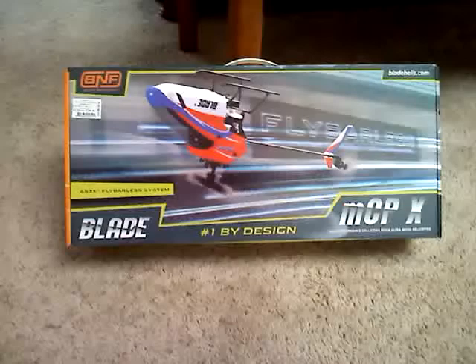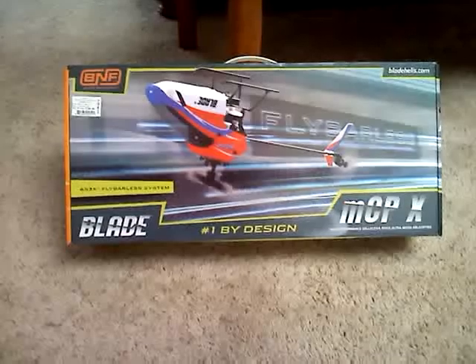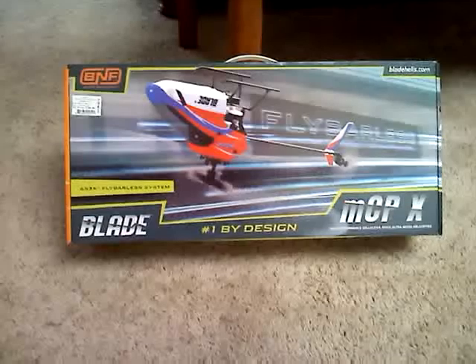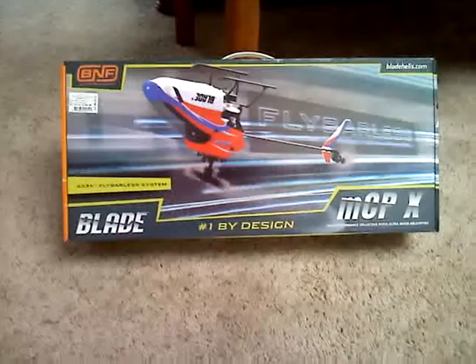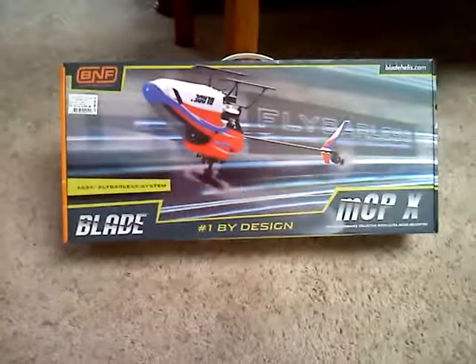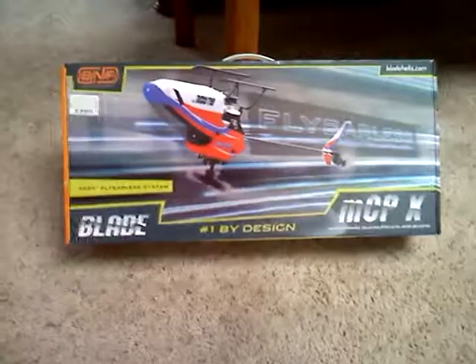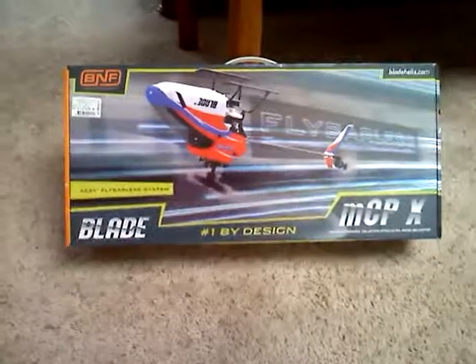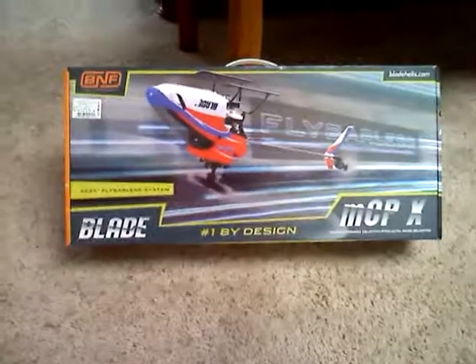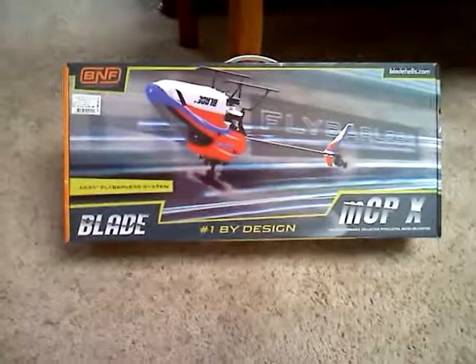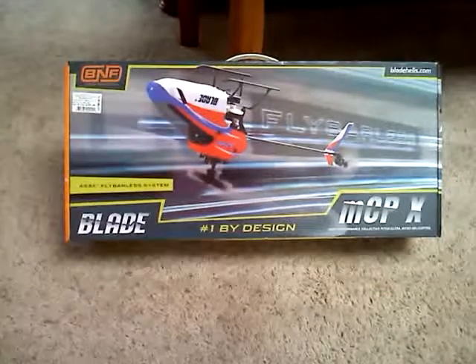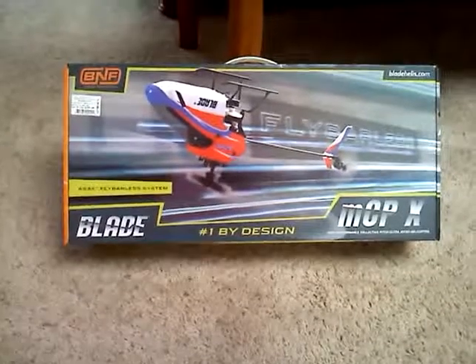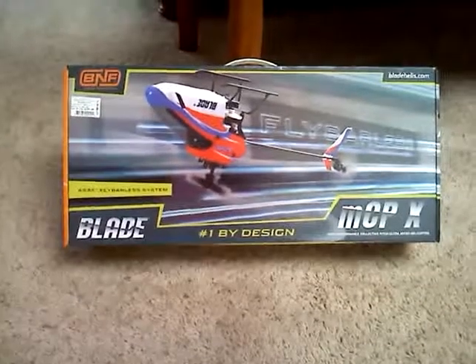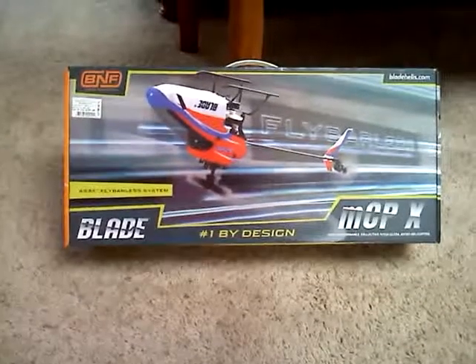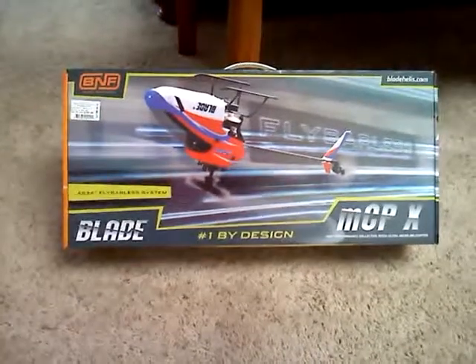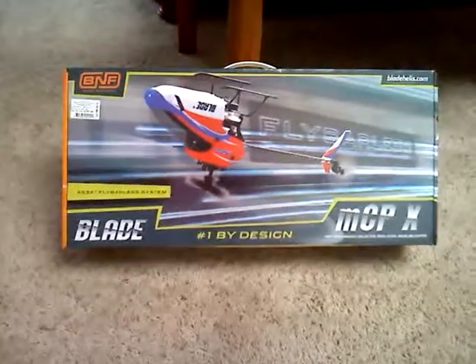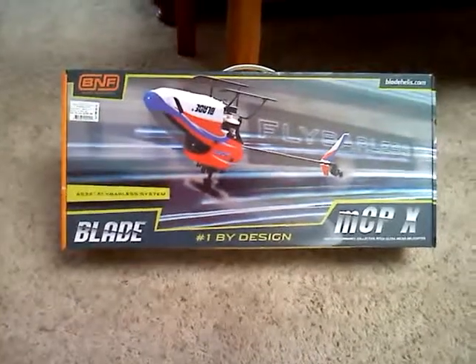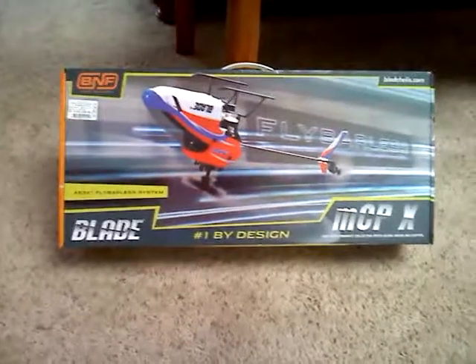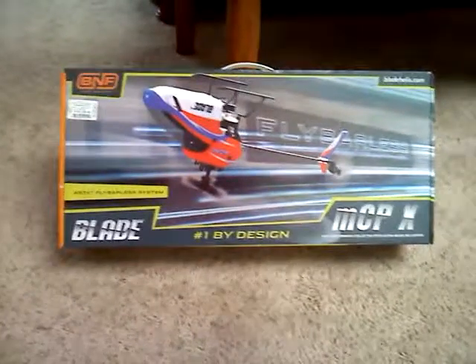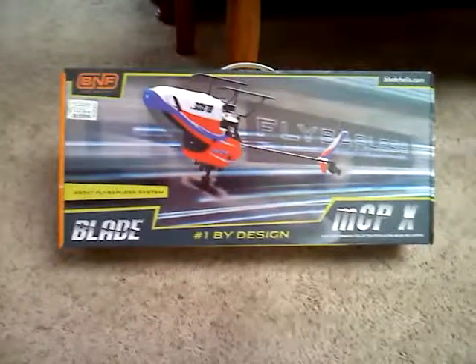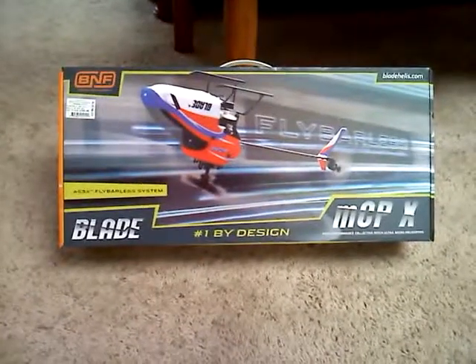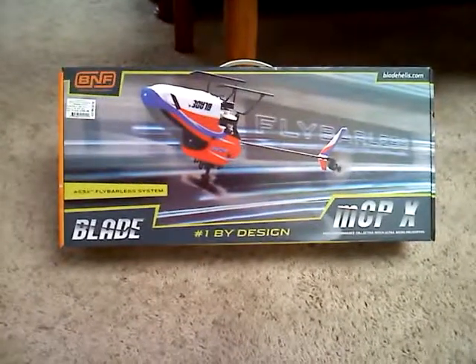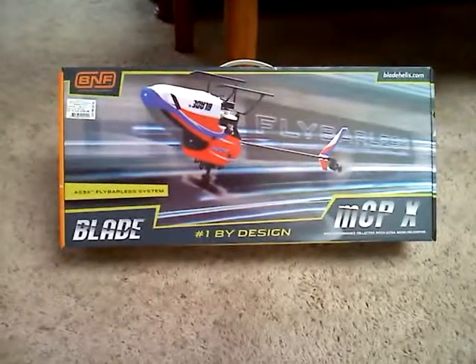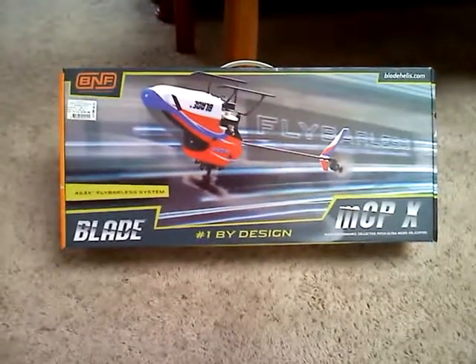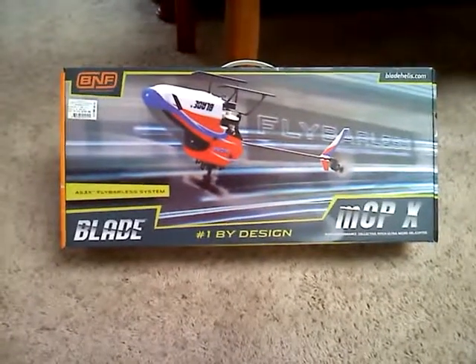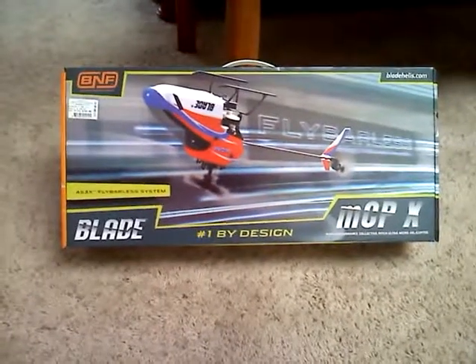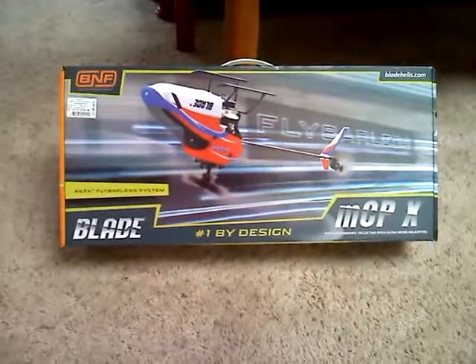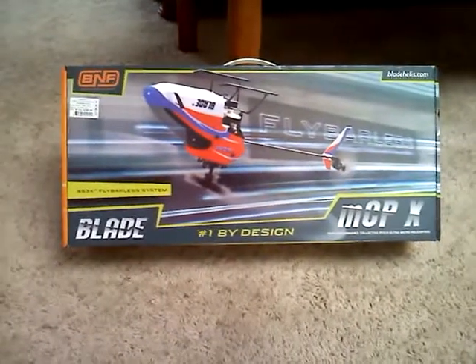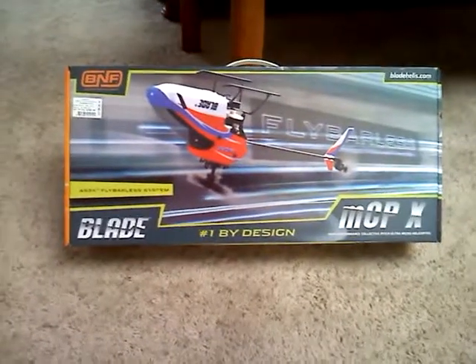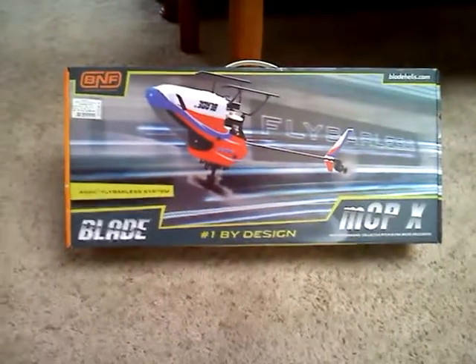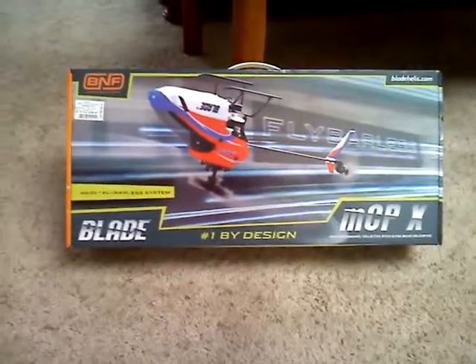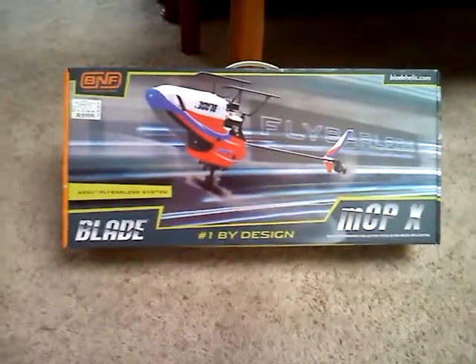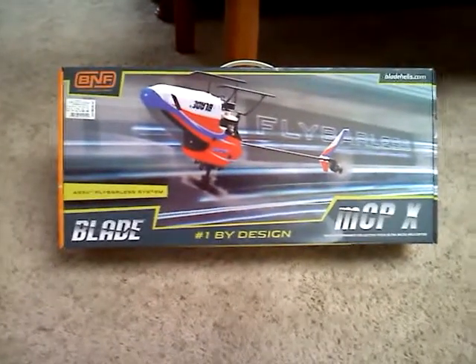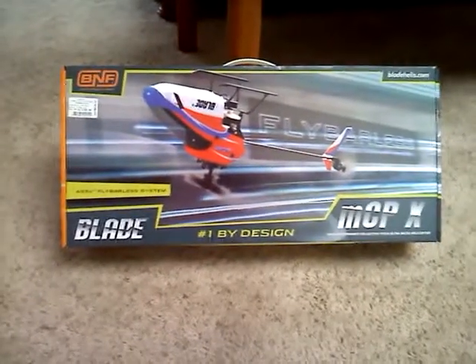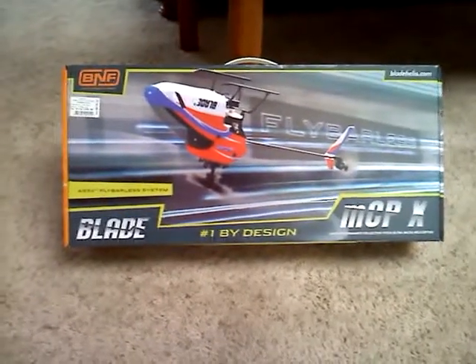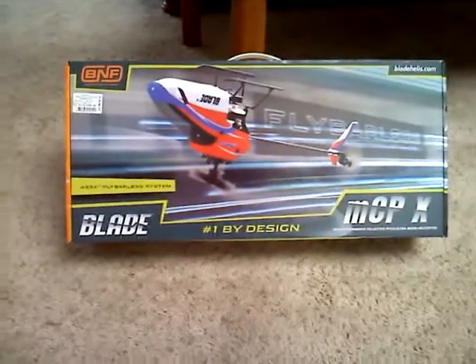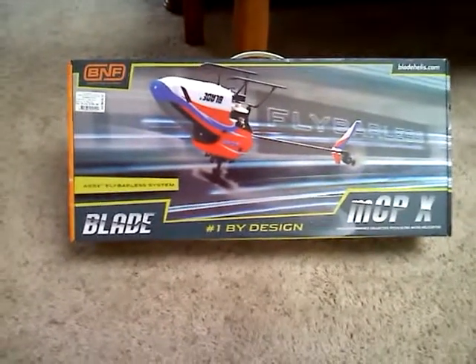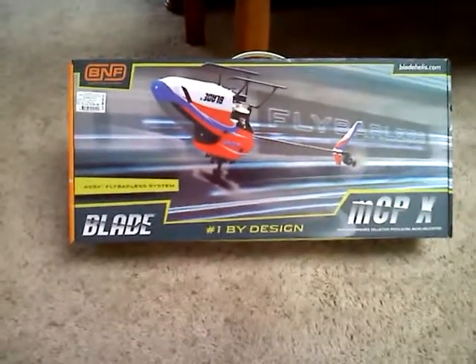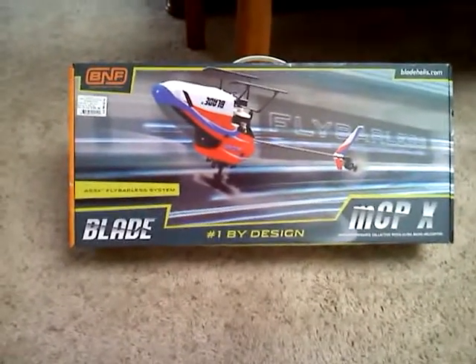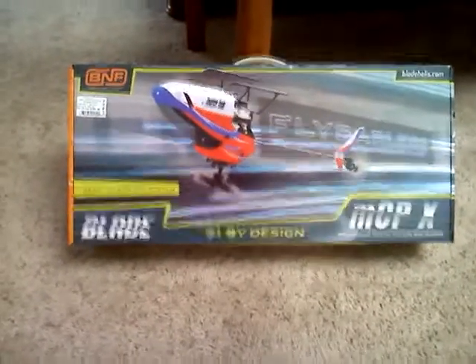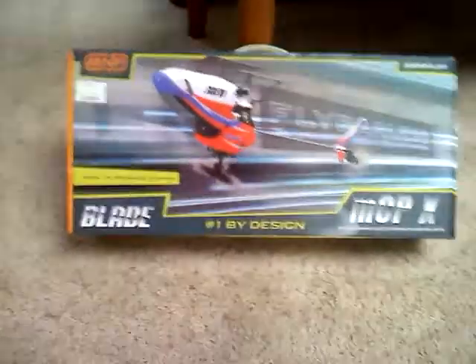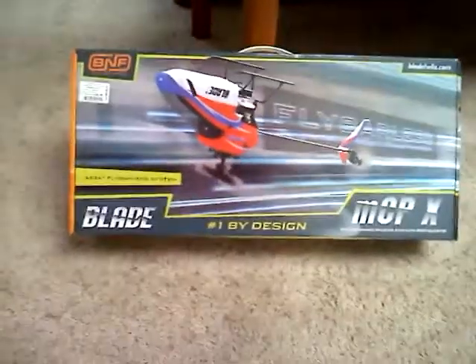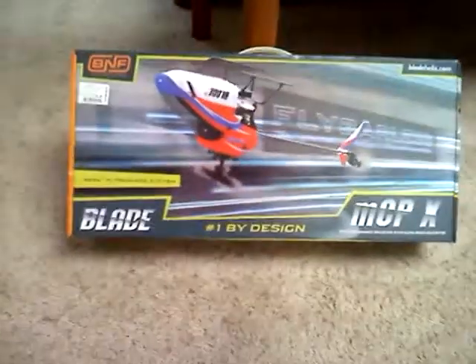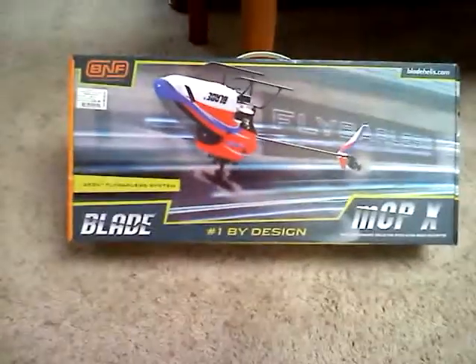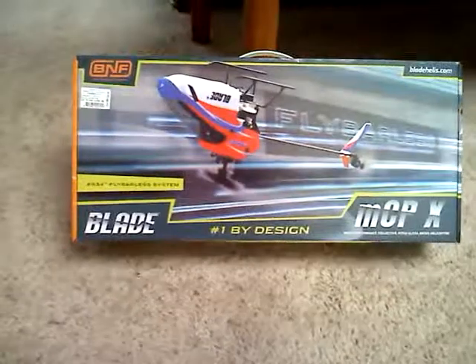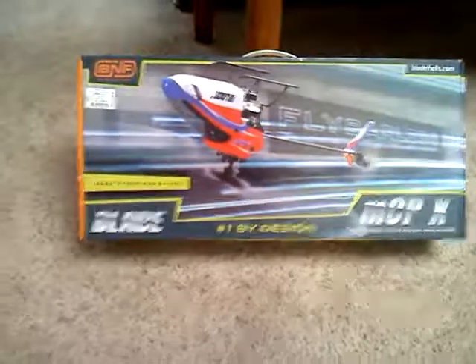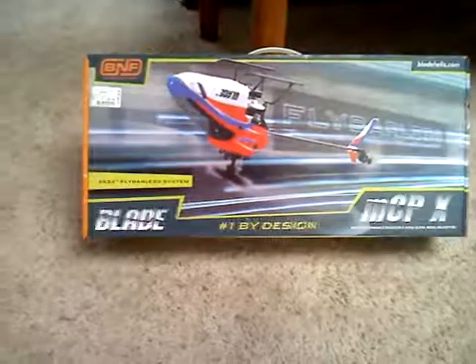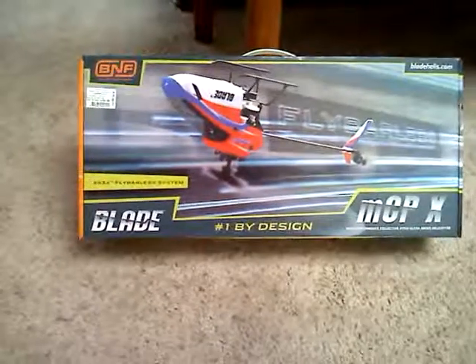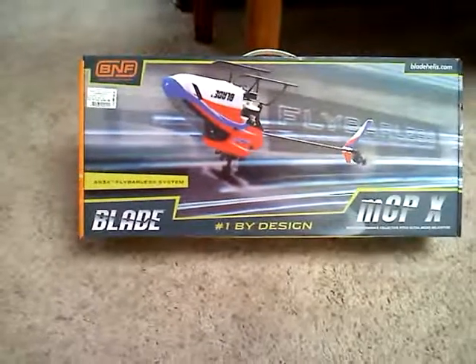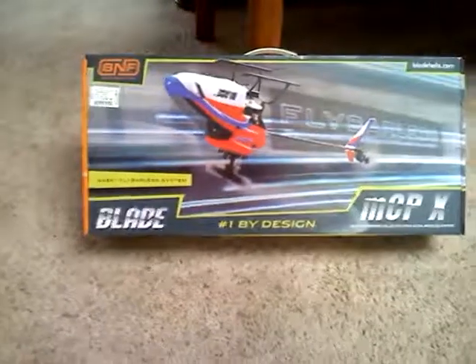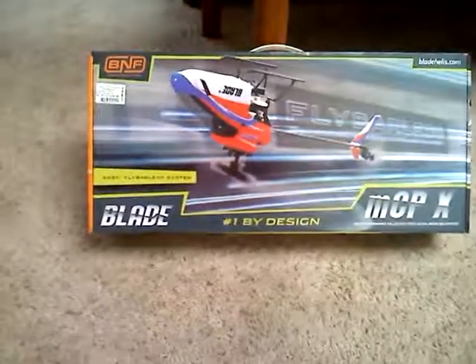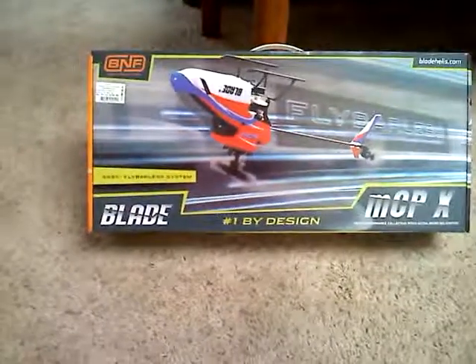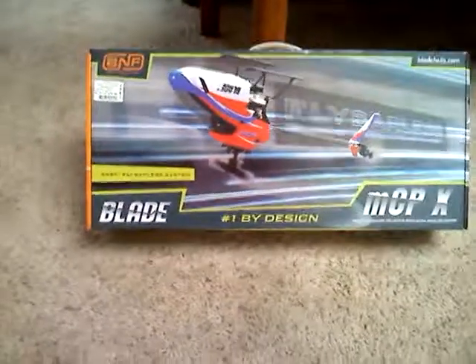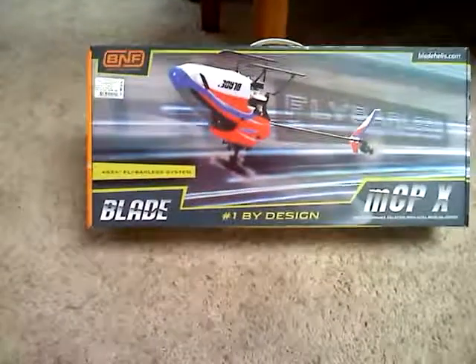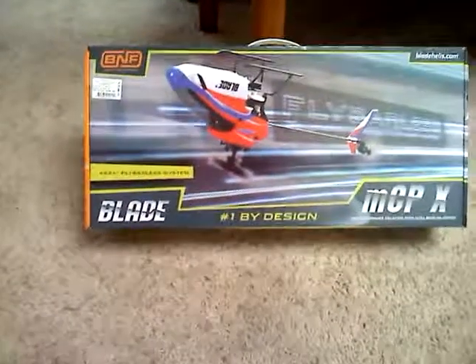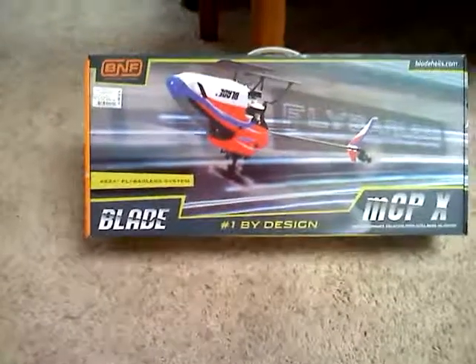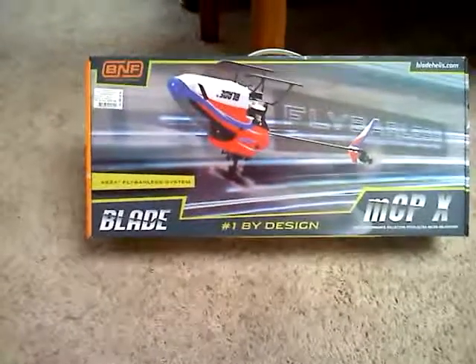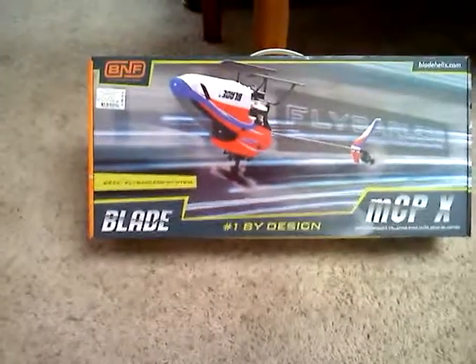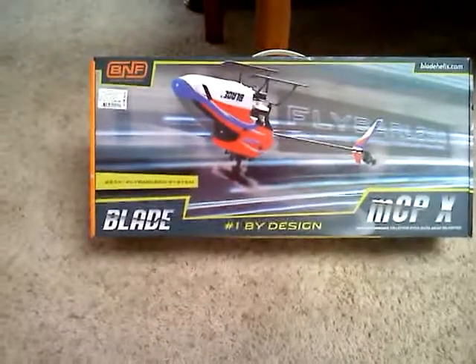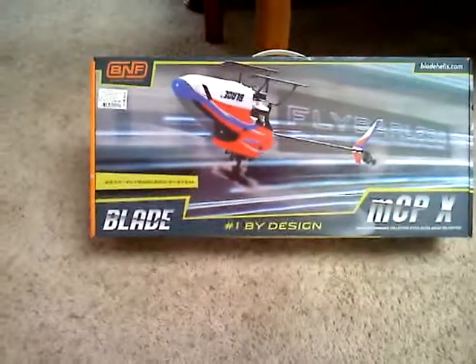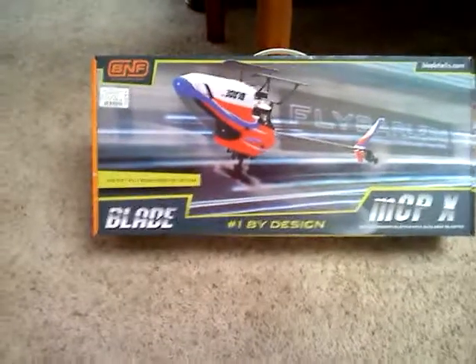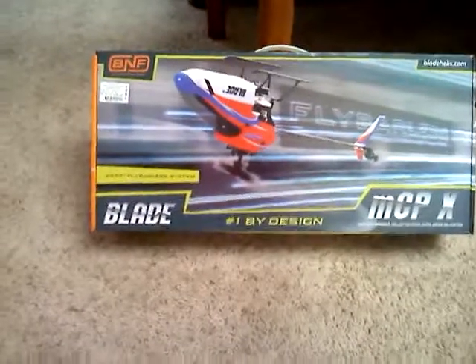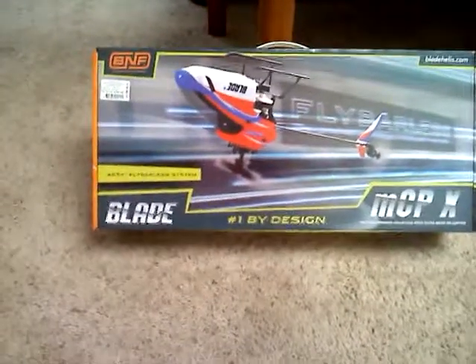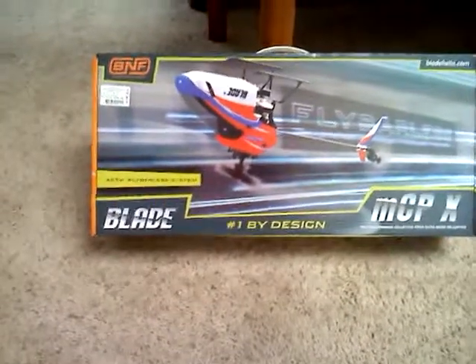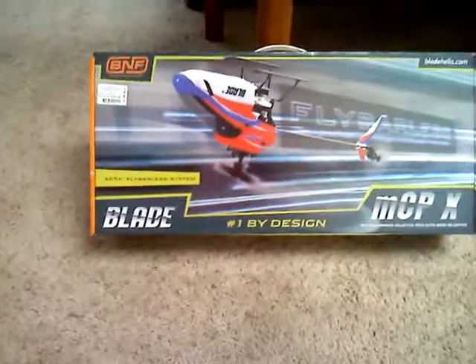Hi everyone, this is Gabriel B1231. Today I just went to Jake's Performance Hobbies in Healdsburg, California.